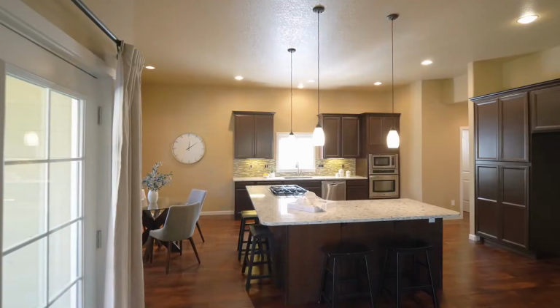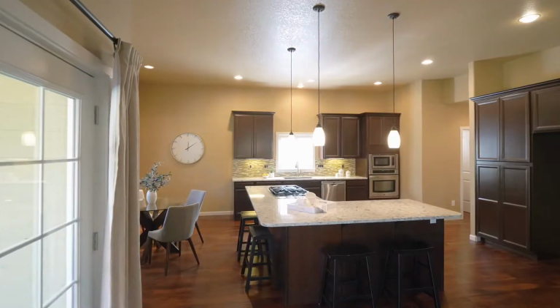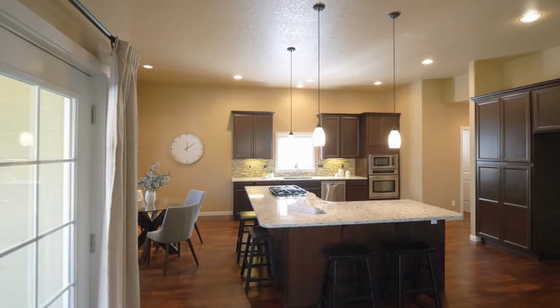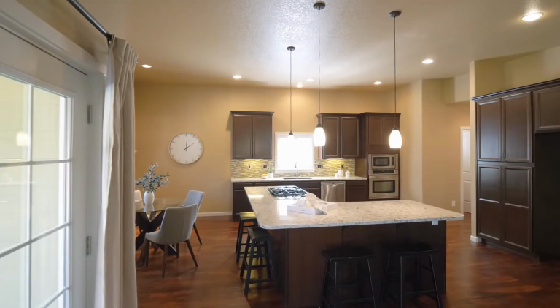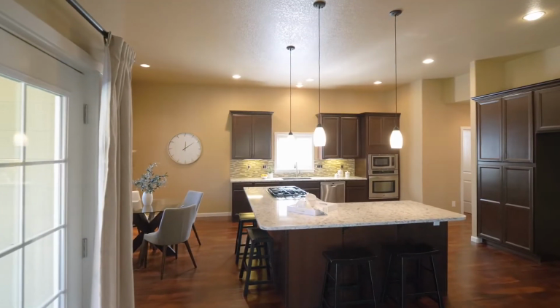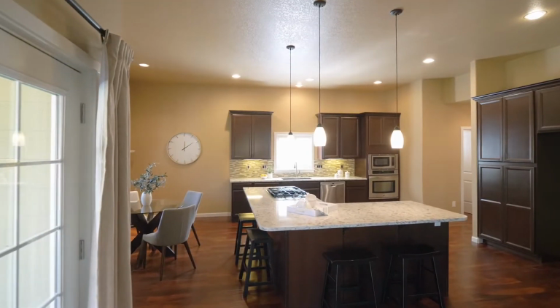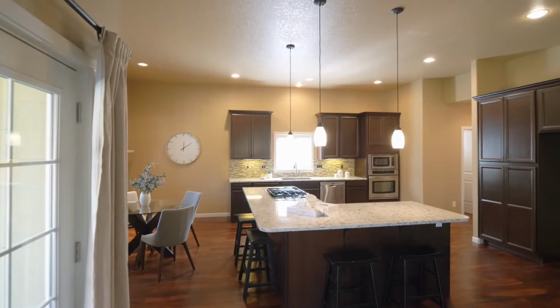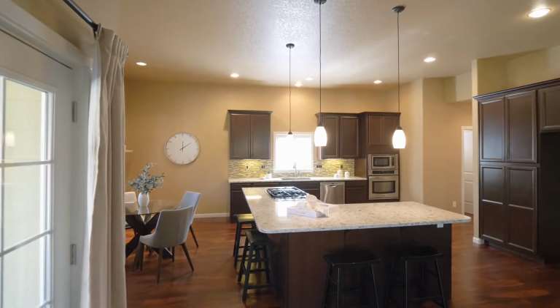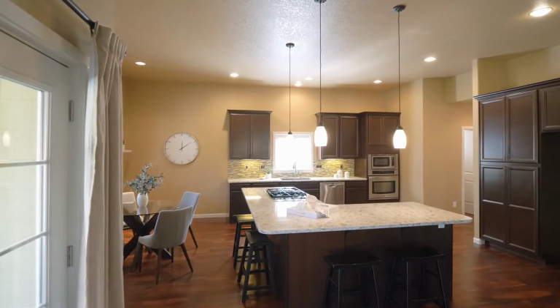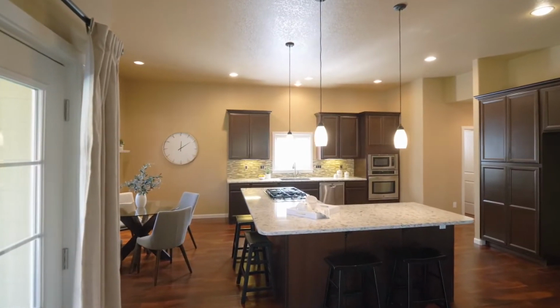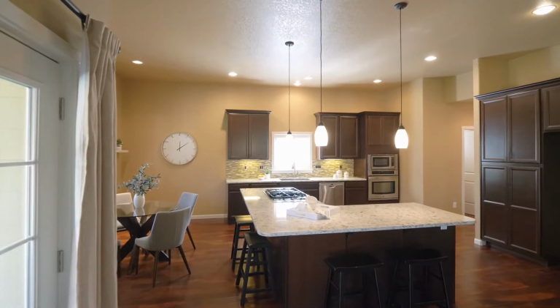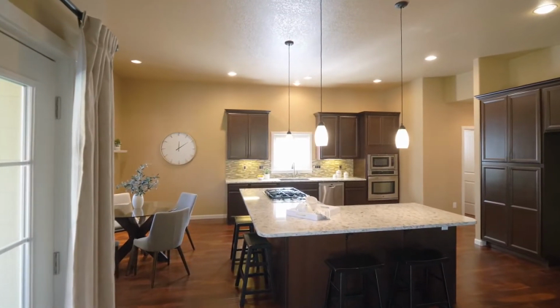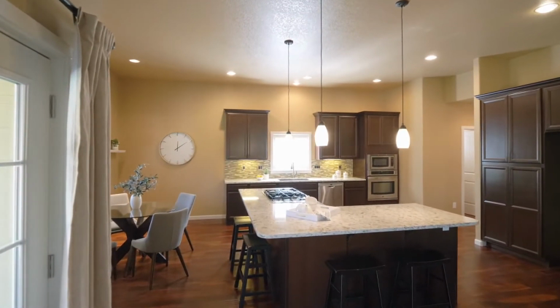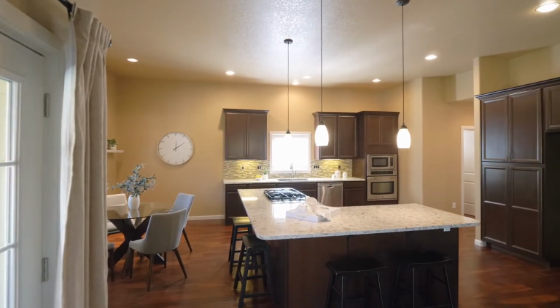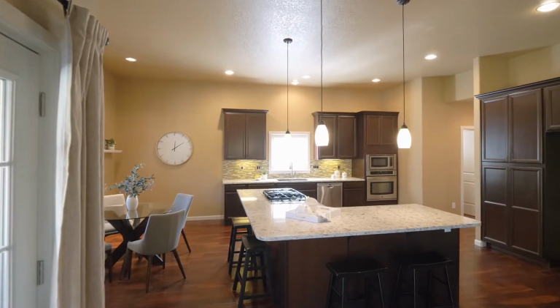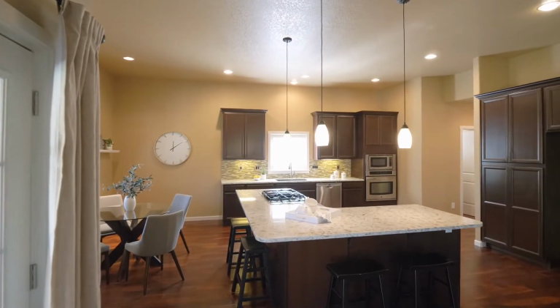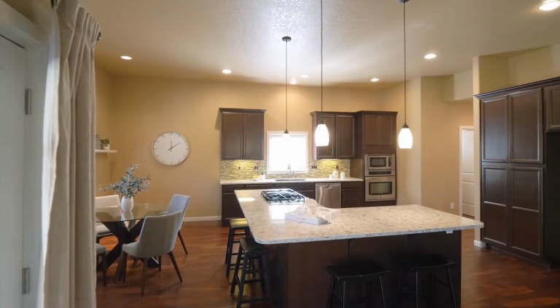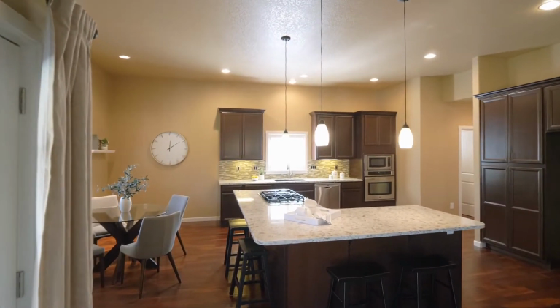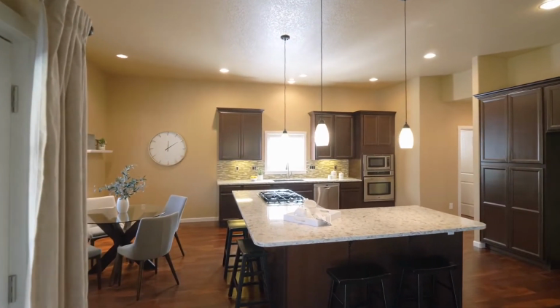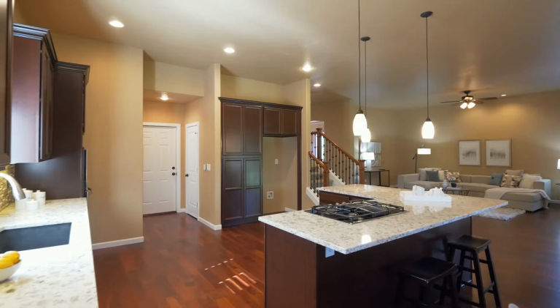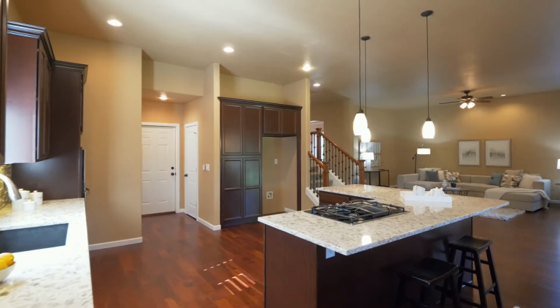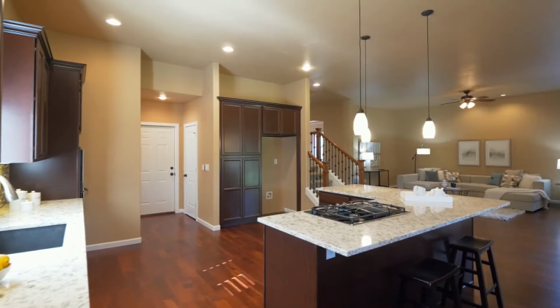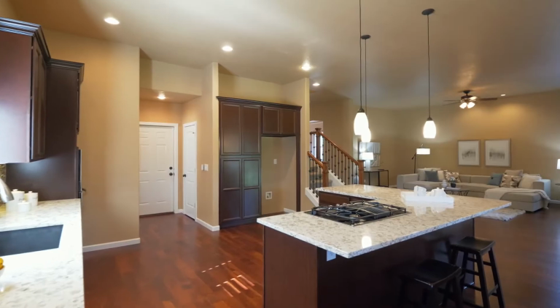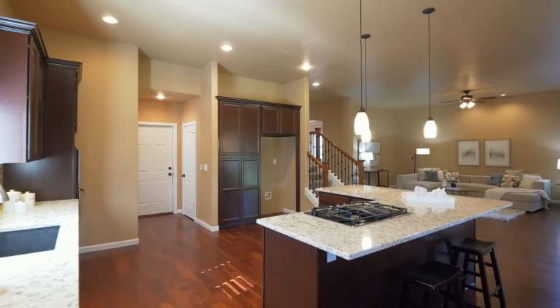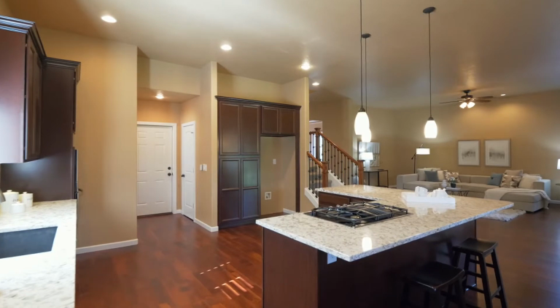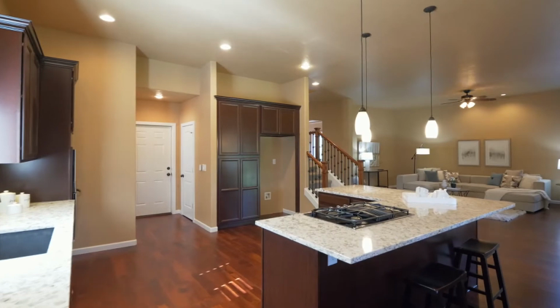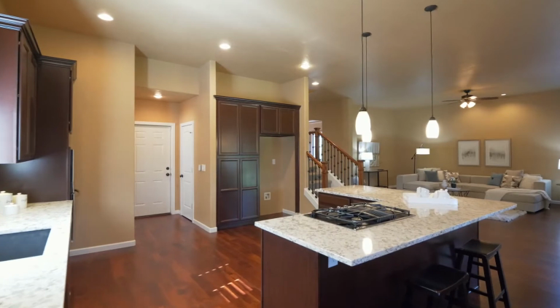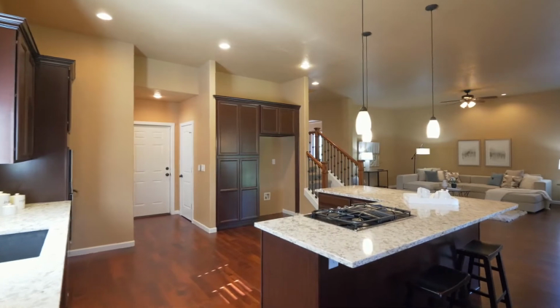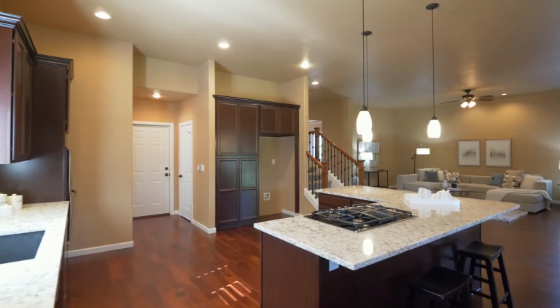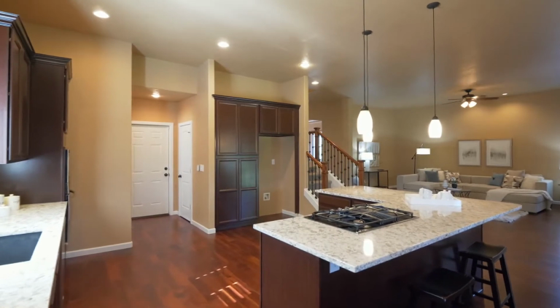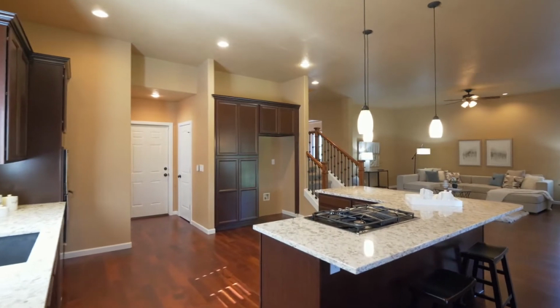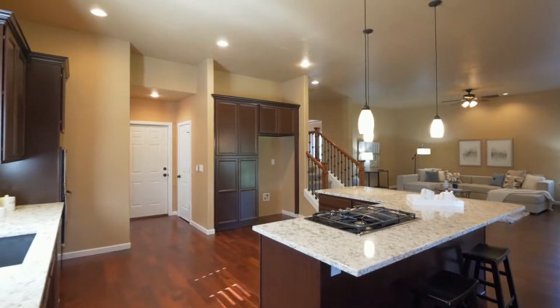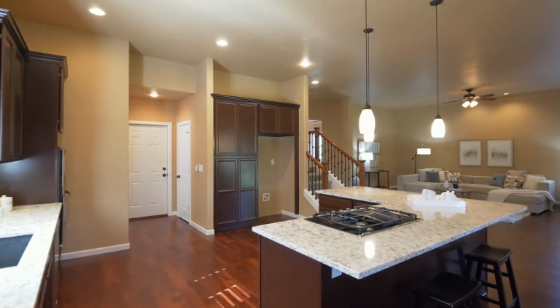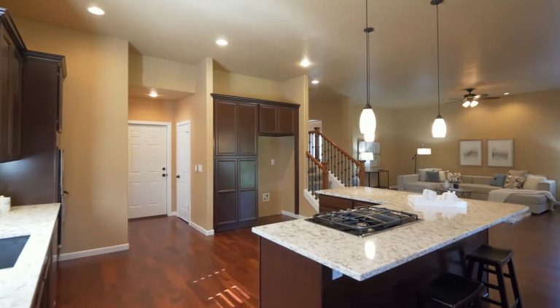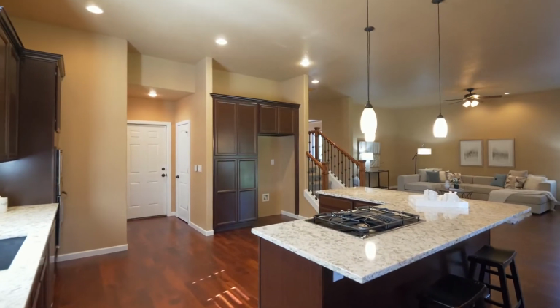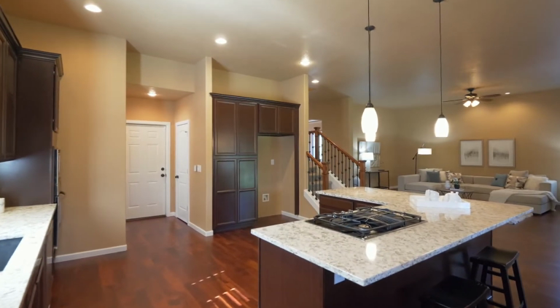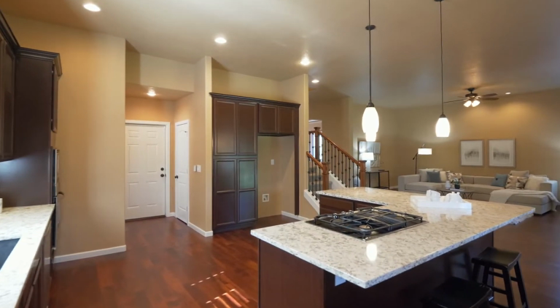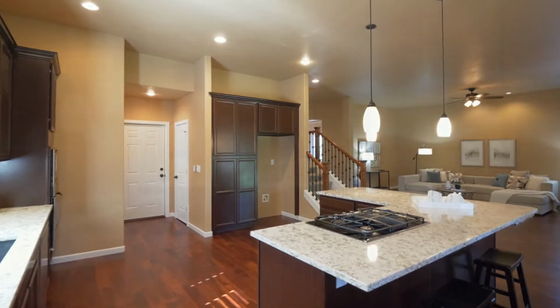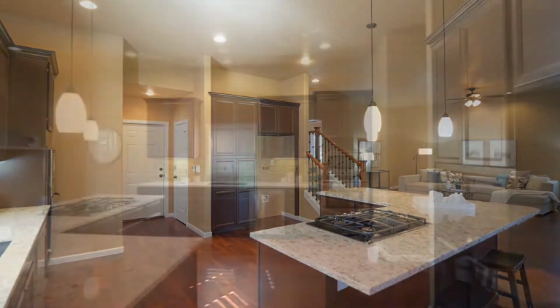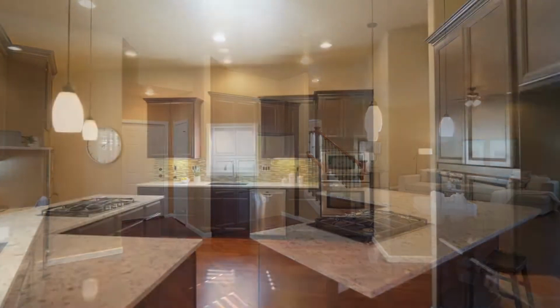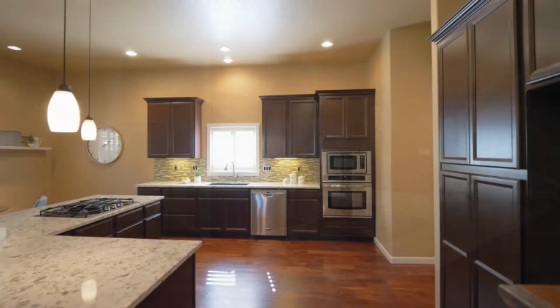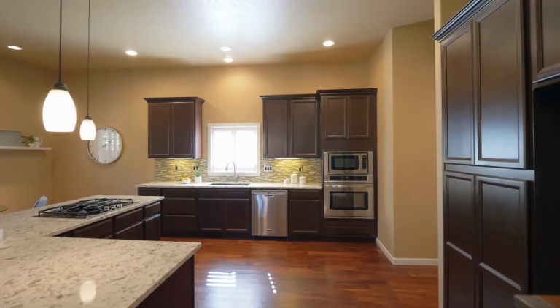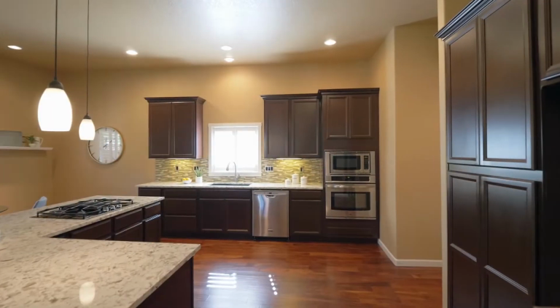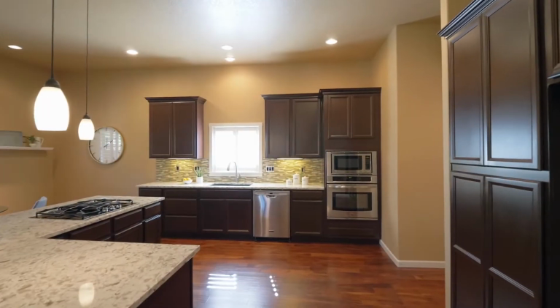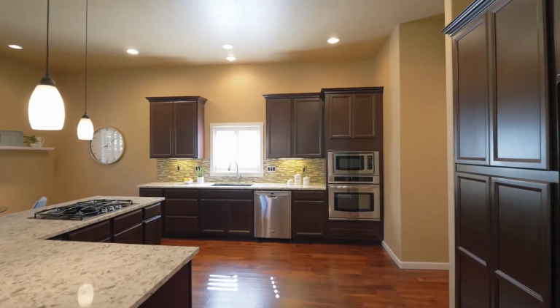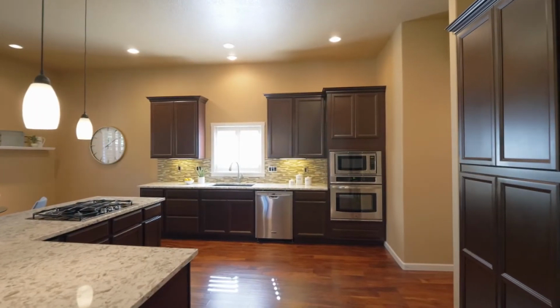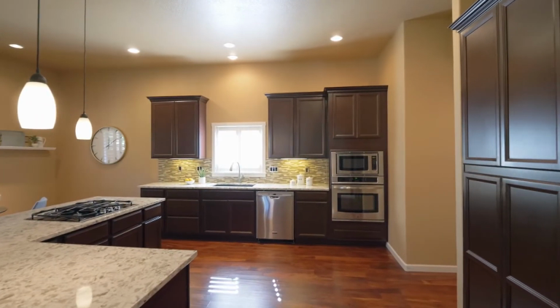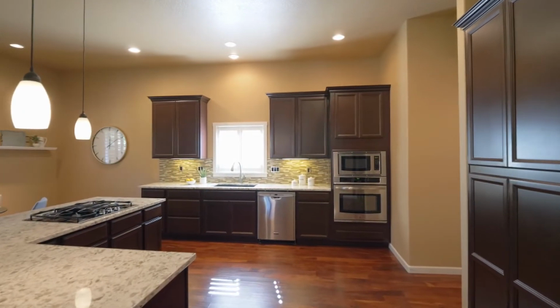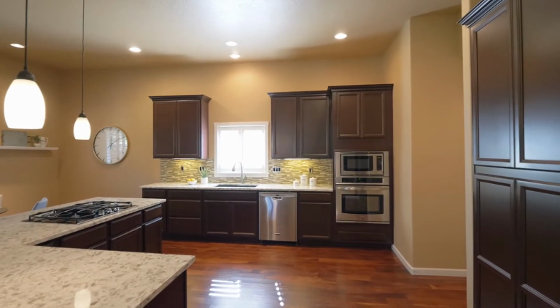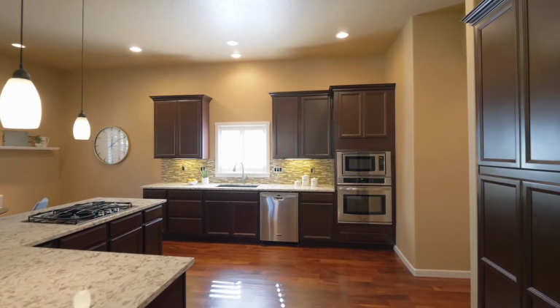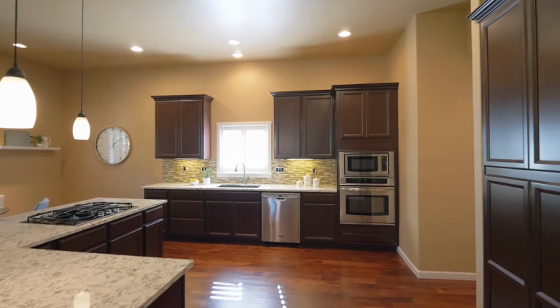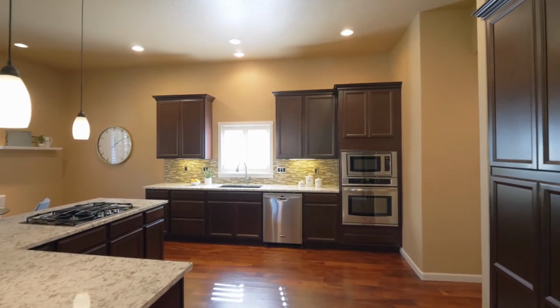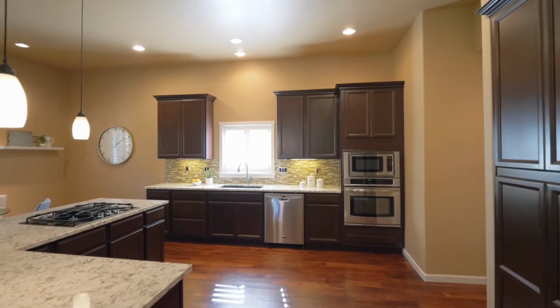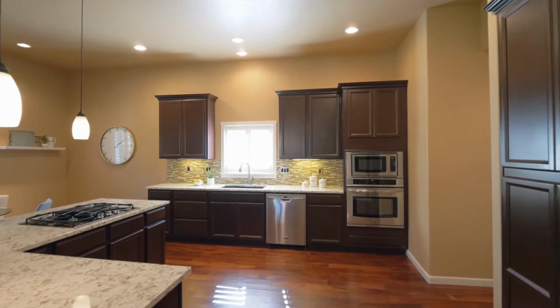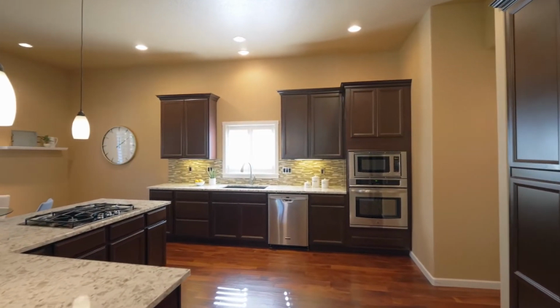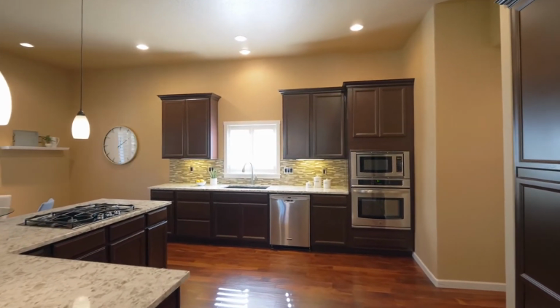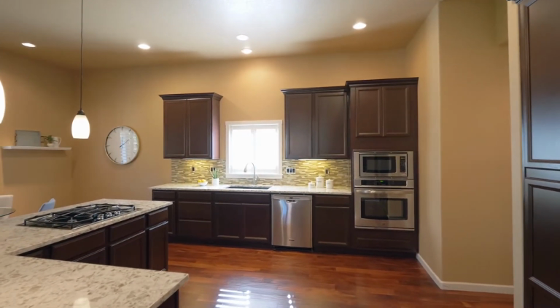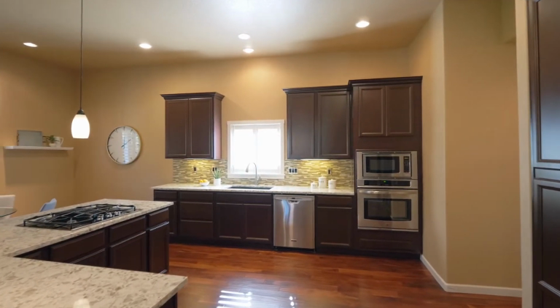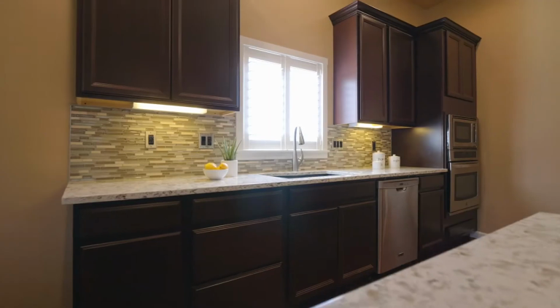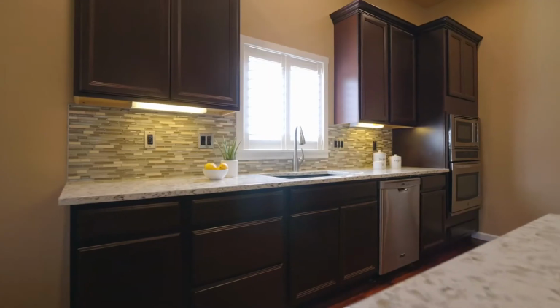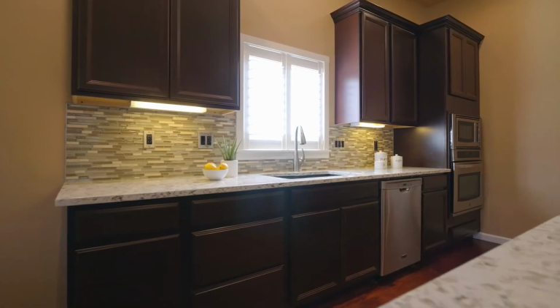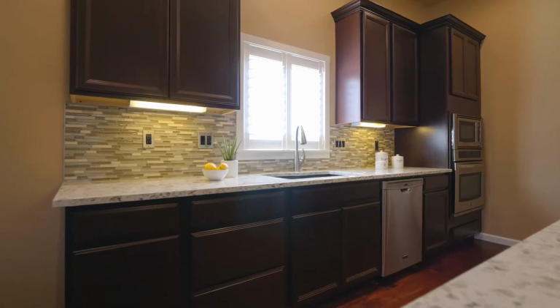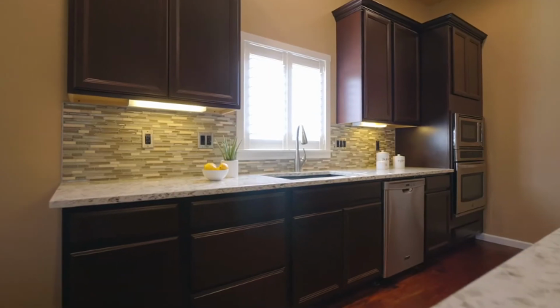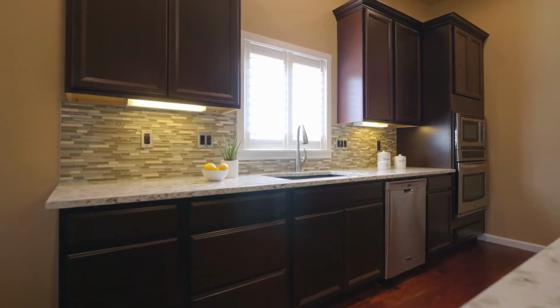The chef's kitchen features quartz counters, an expansive cooktop island with bar seating, and abundant storage.